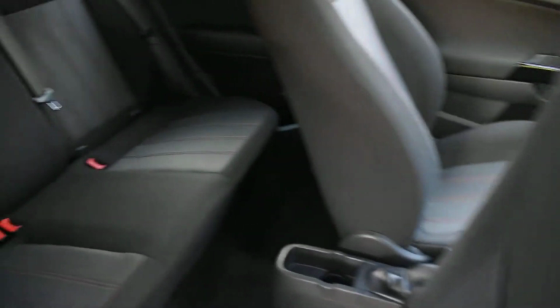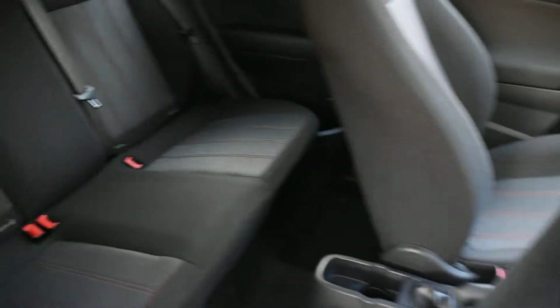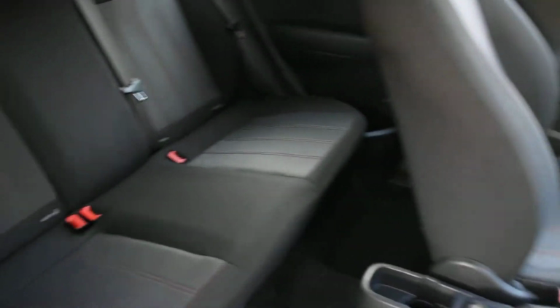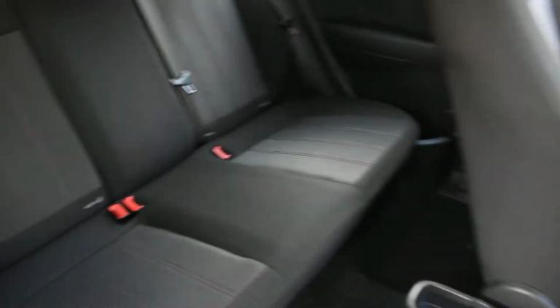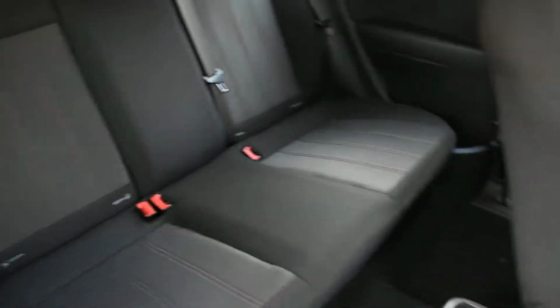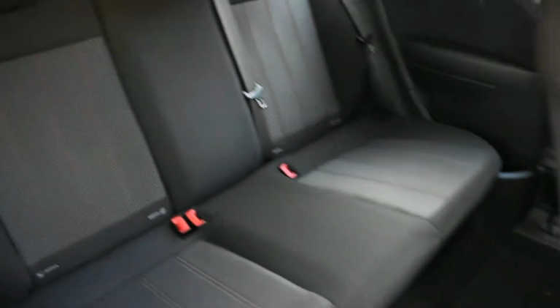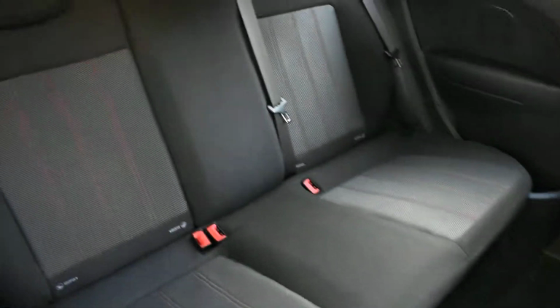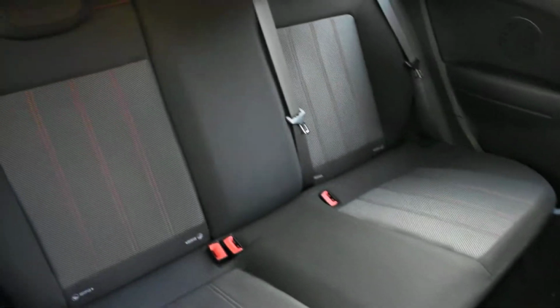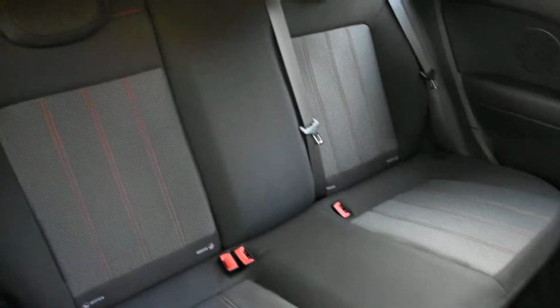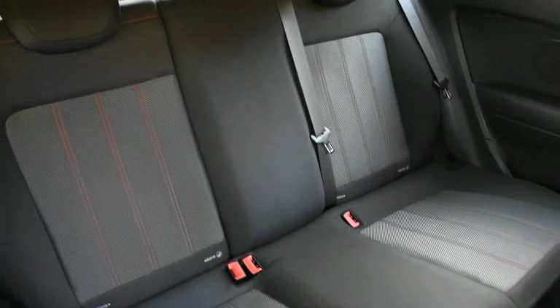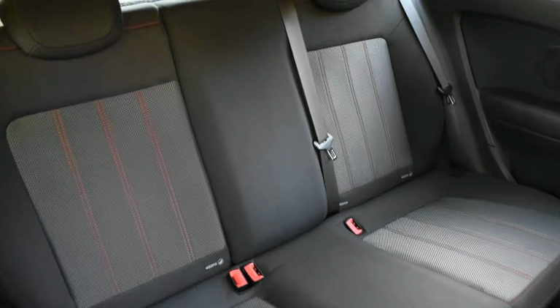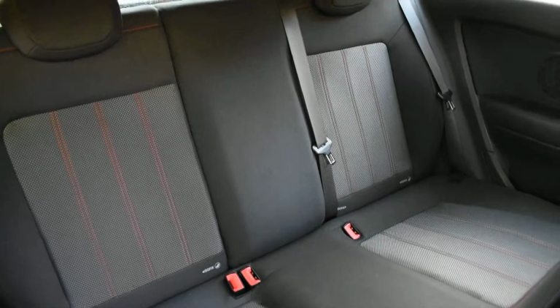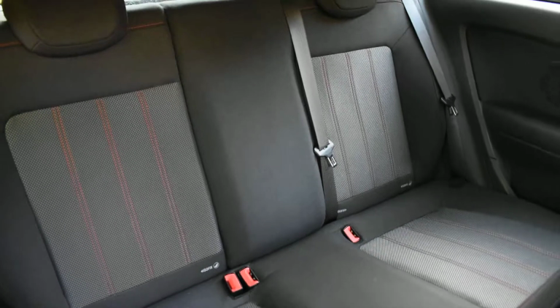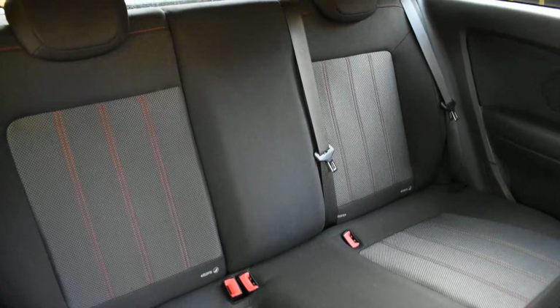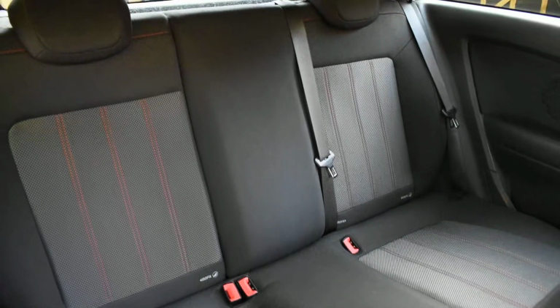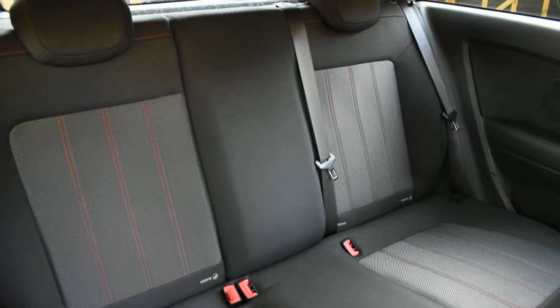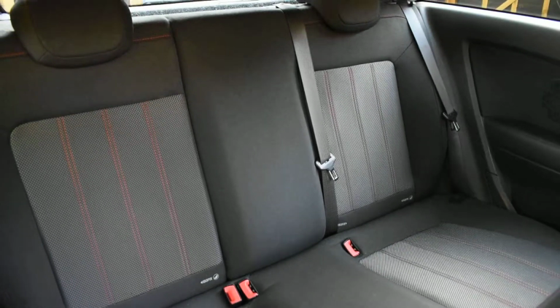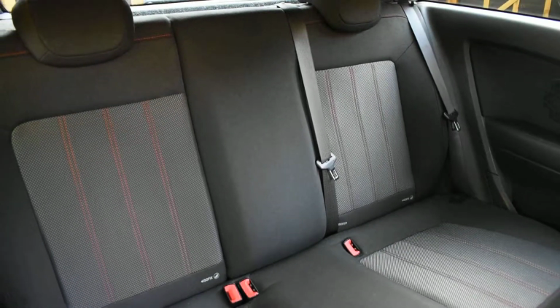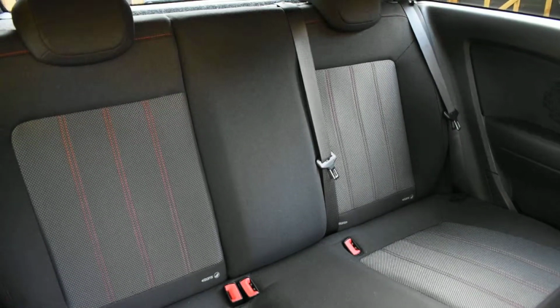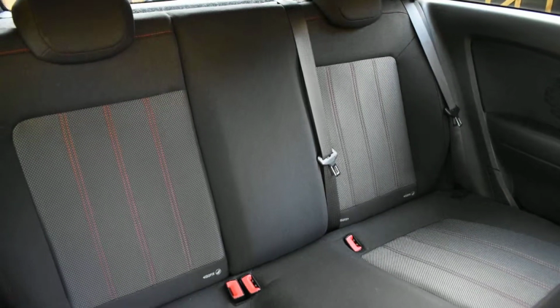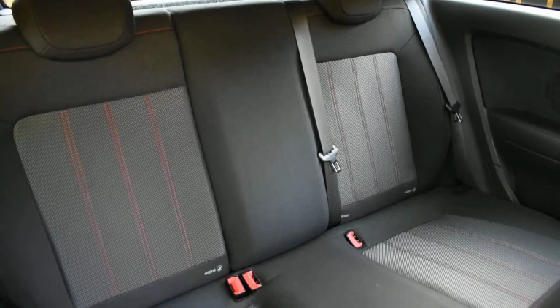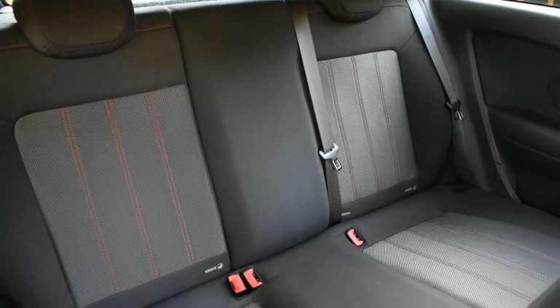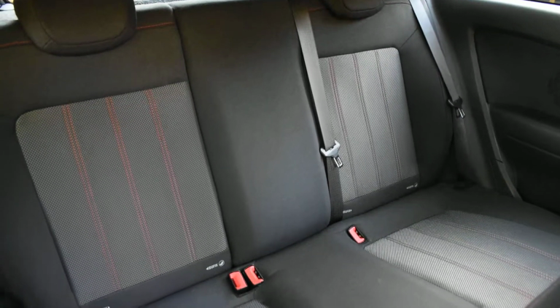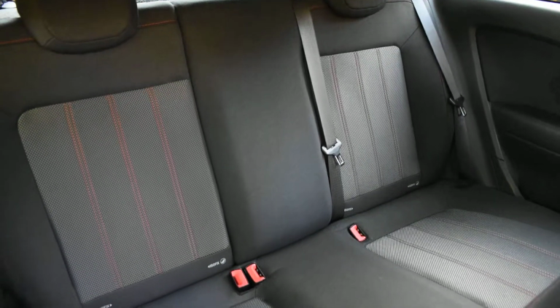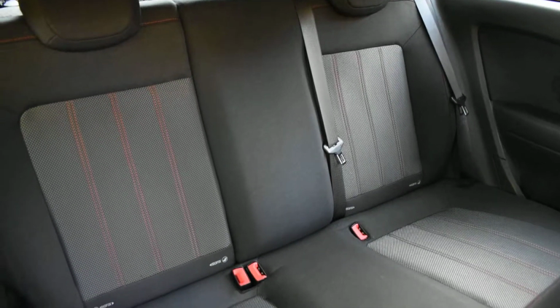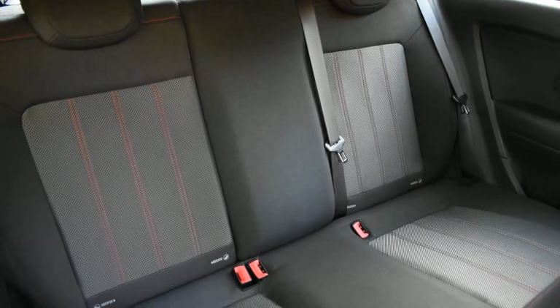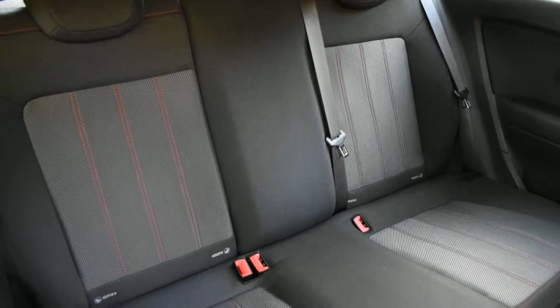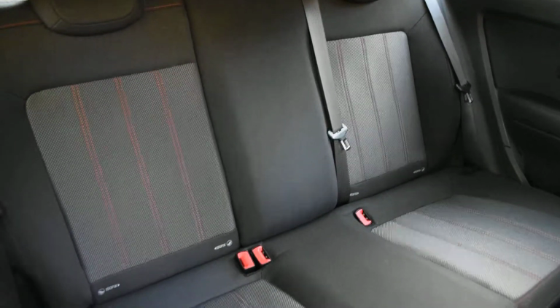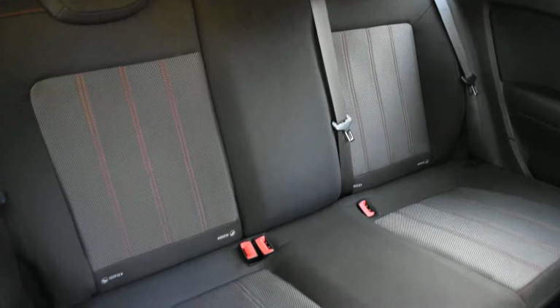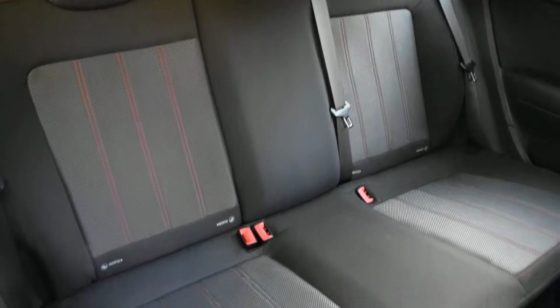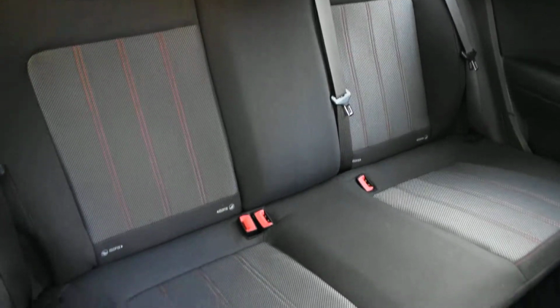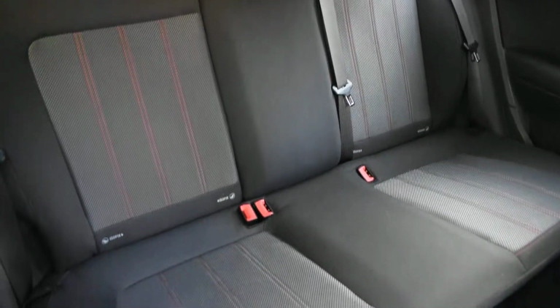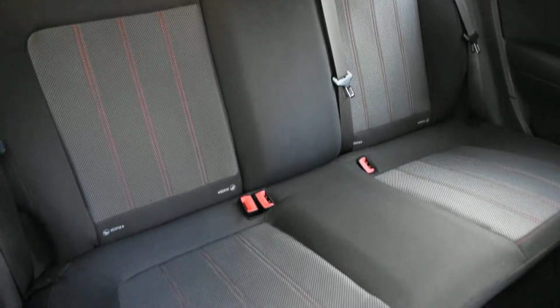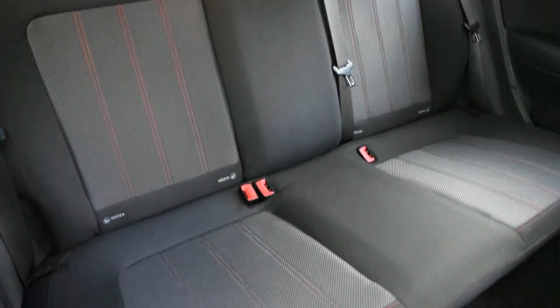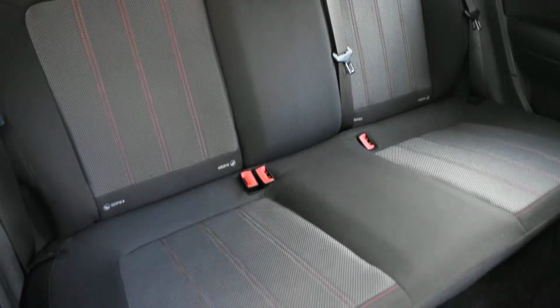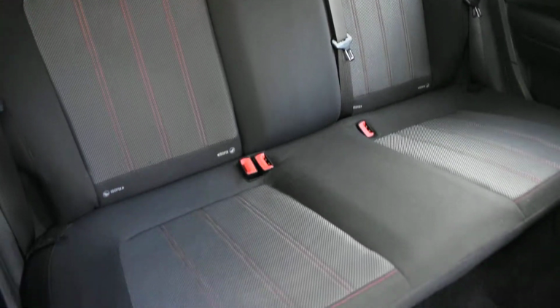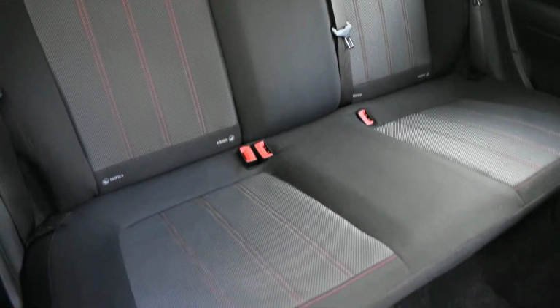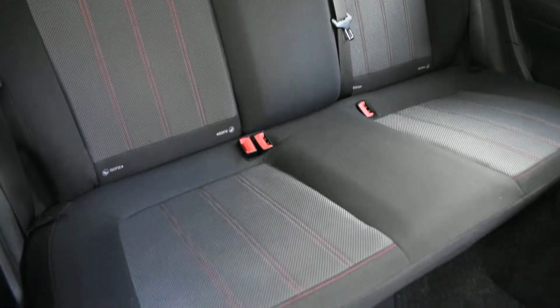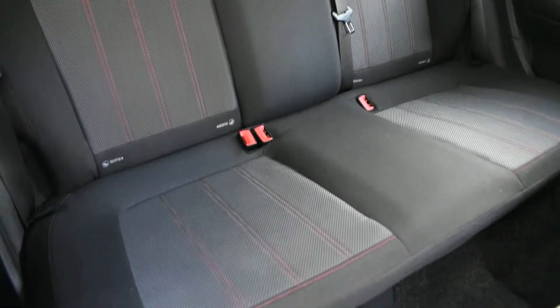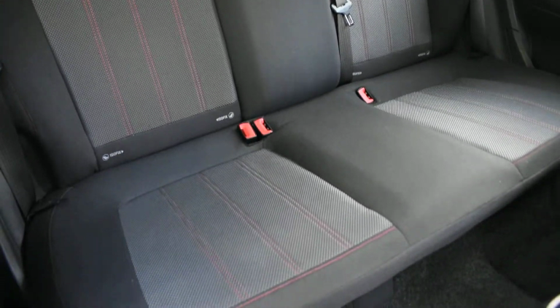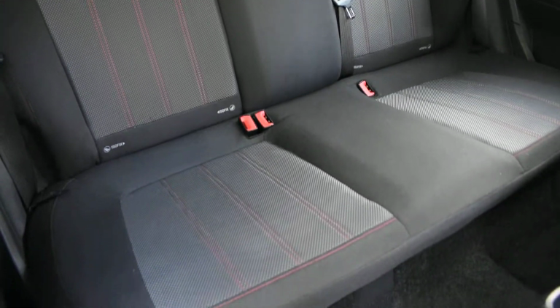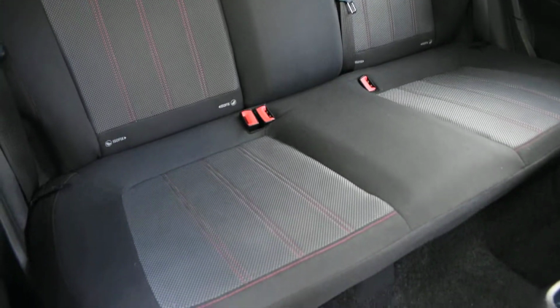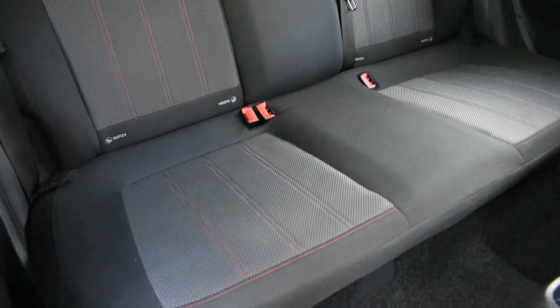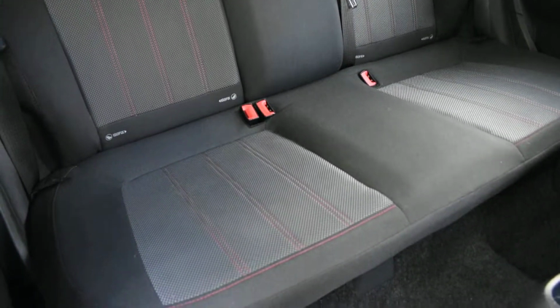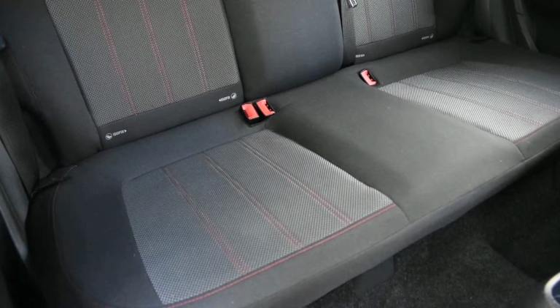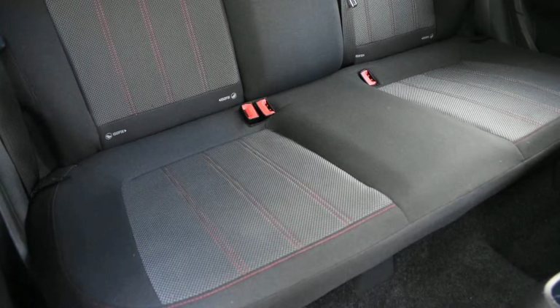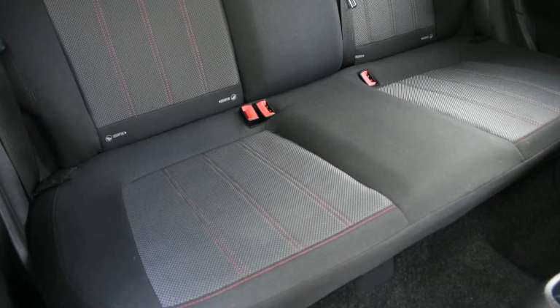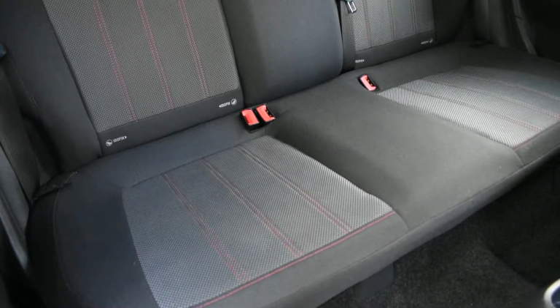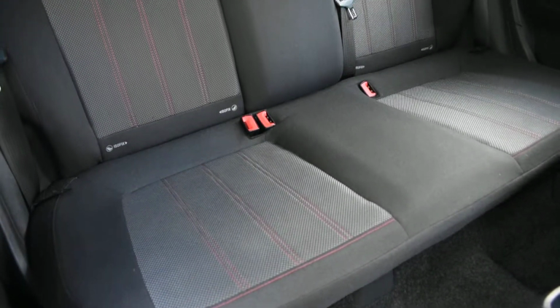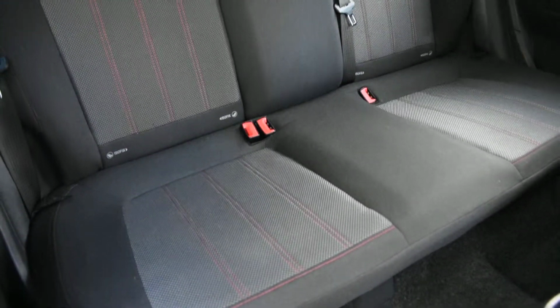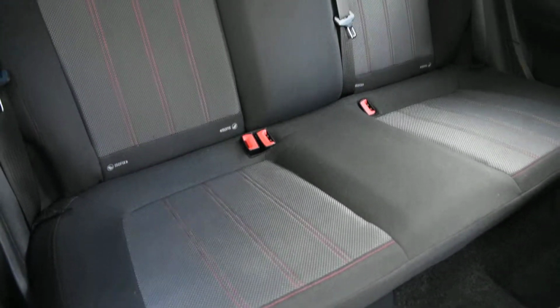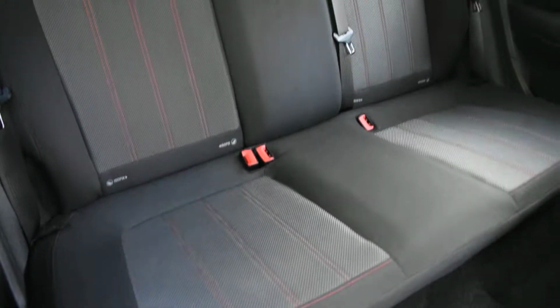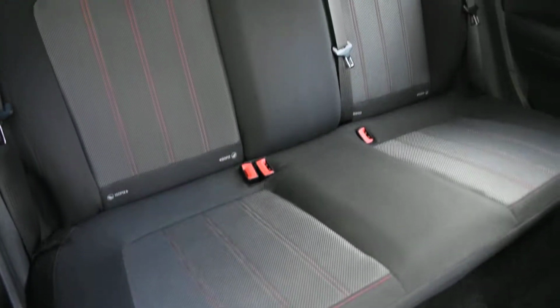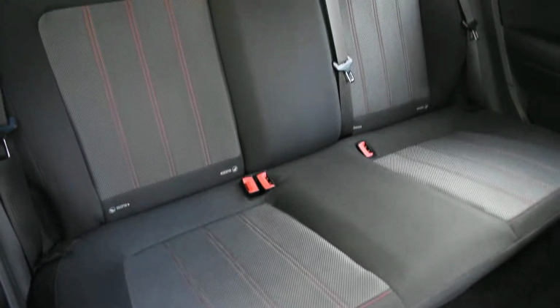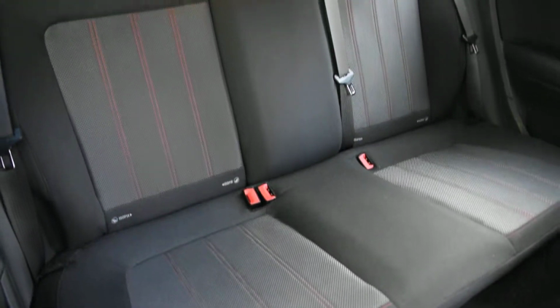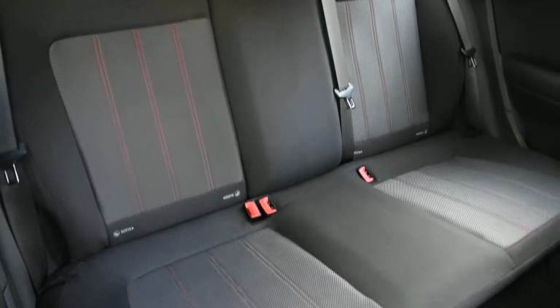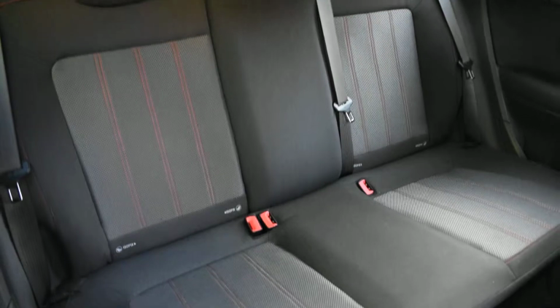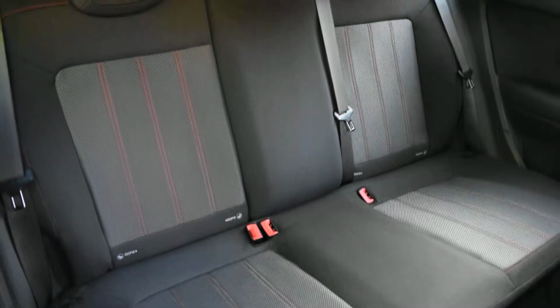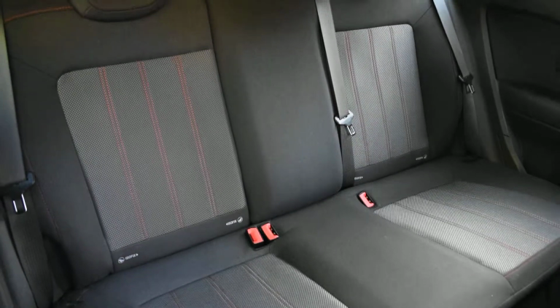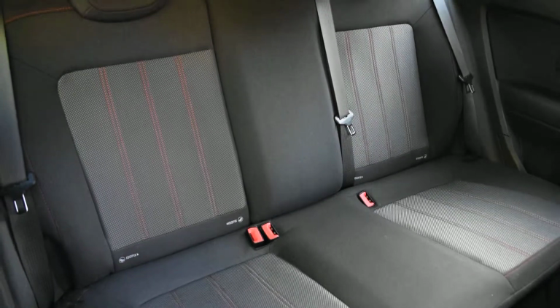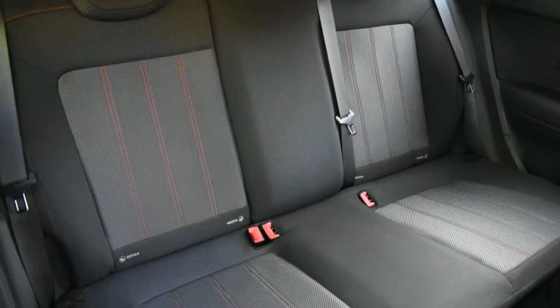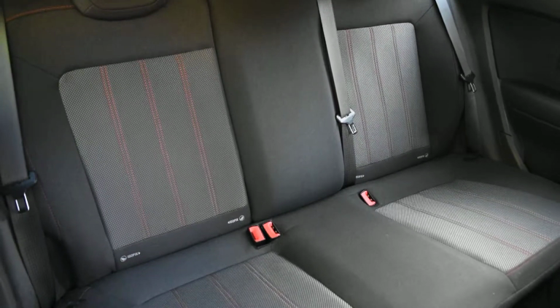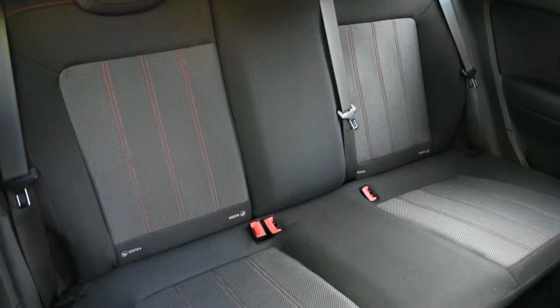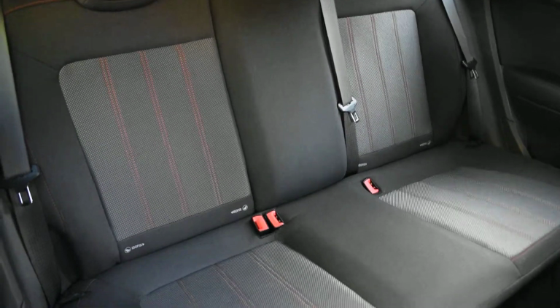Here you can see the back seats — they're lovely too, again with no rips, tears, or burn holes. They've also got ISOFIX child seat fixing points.